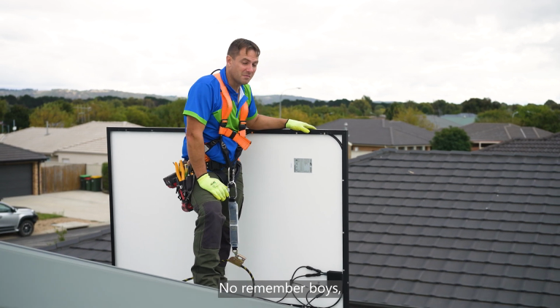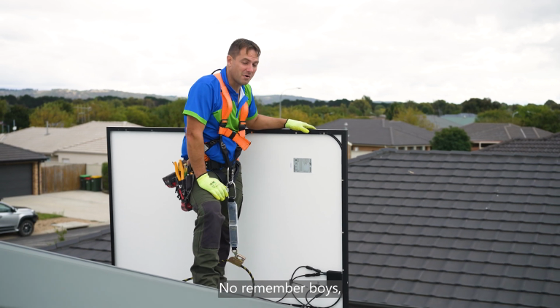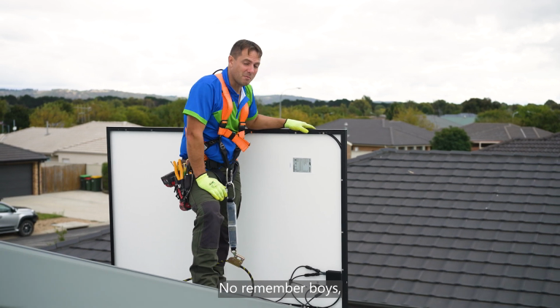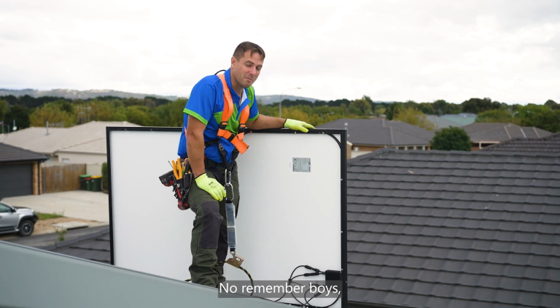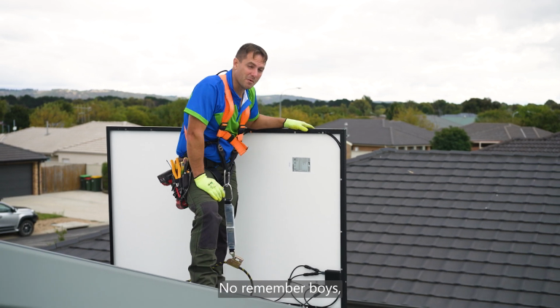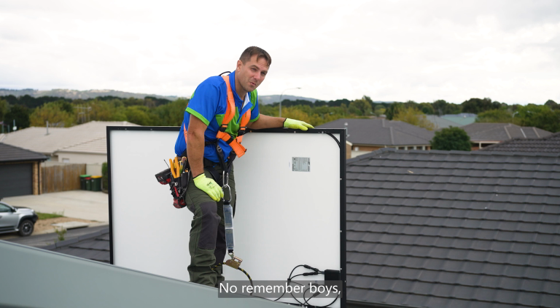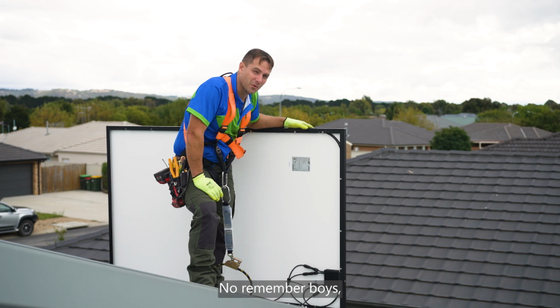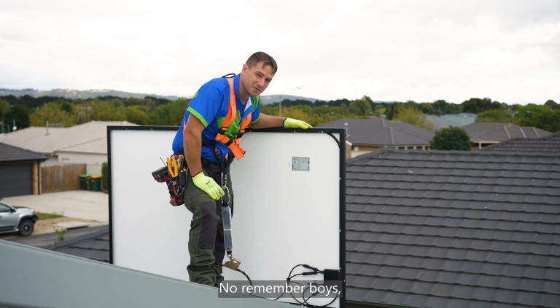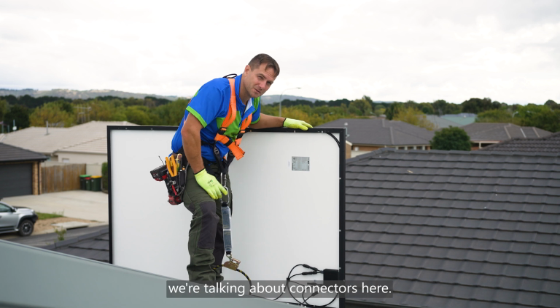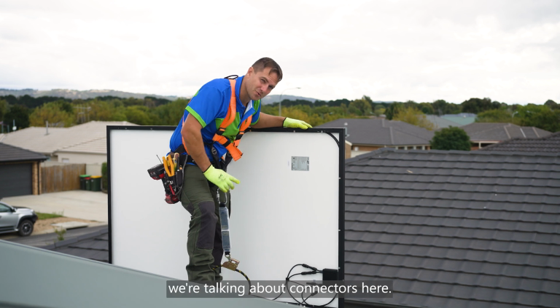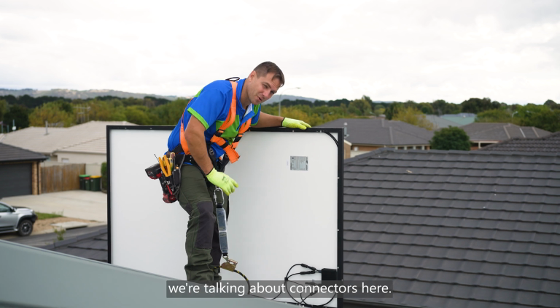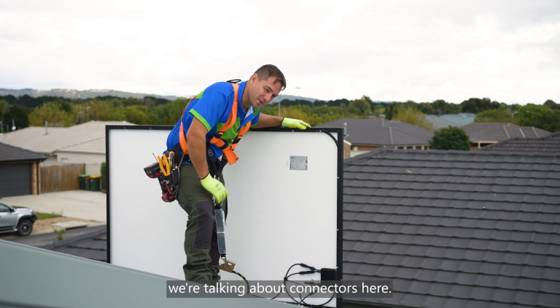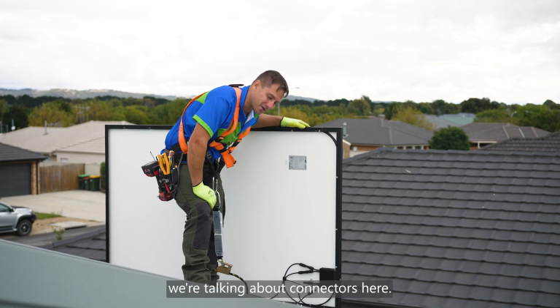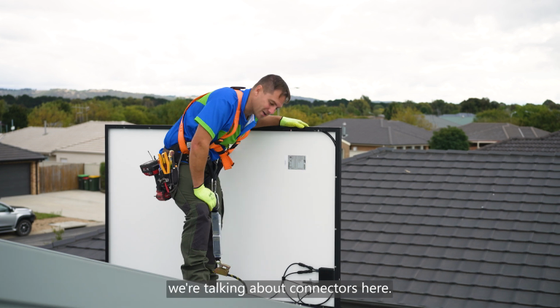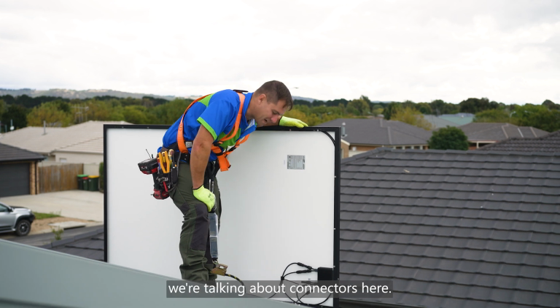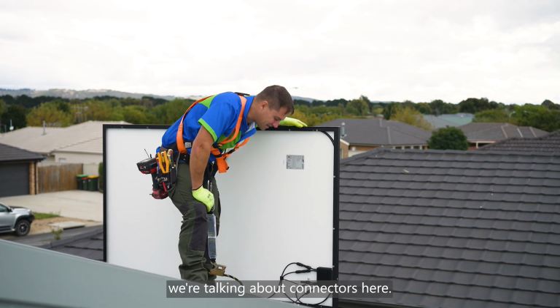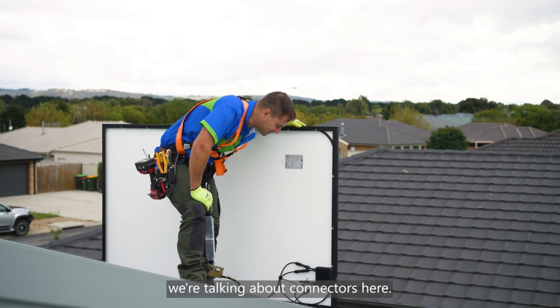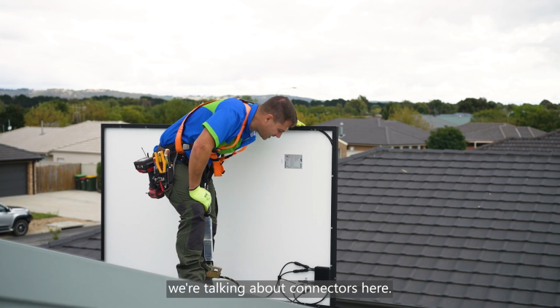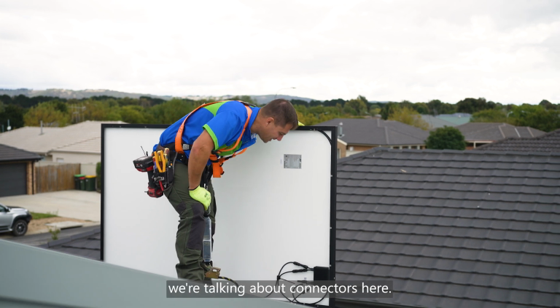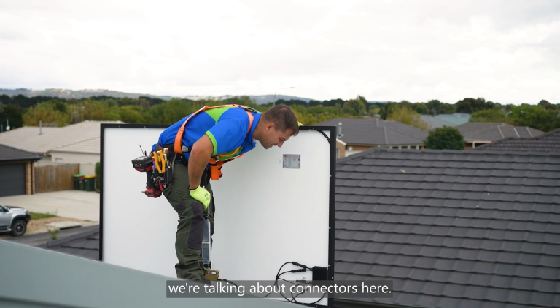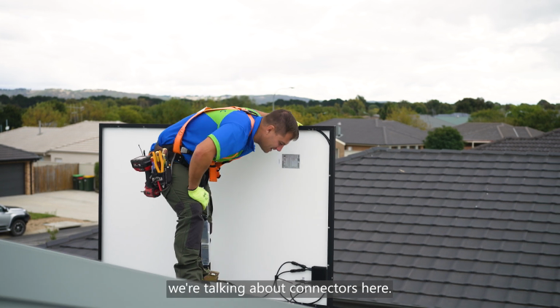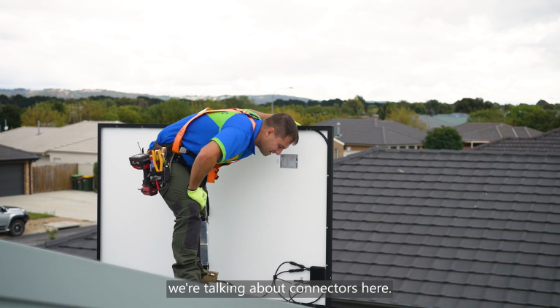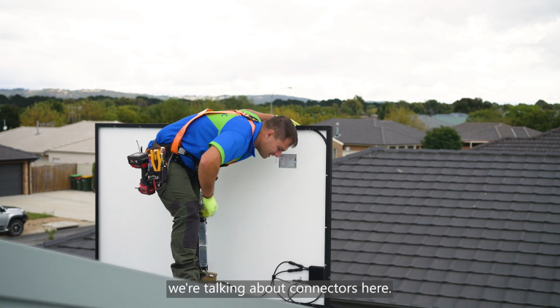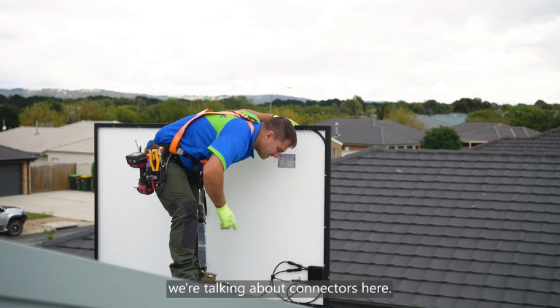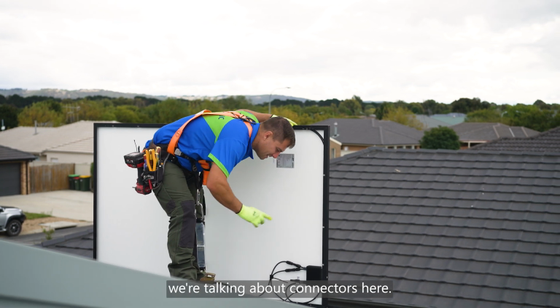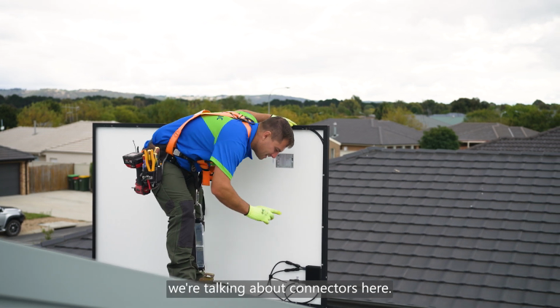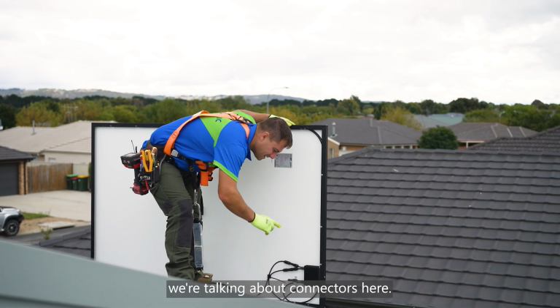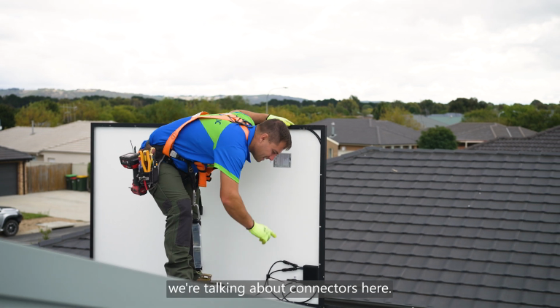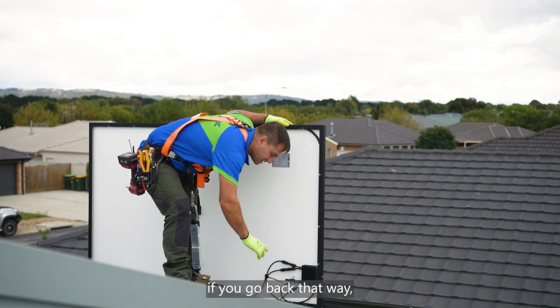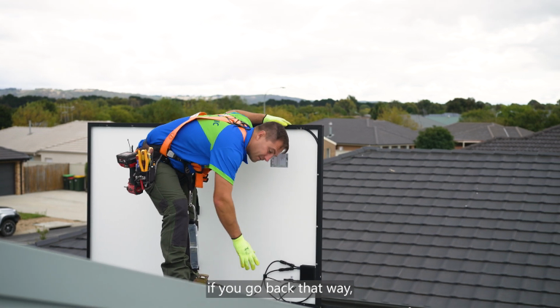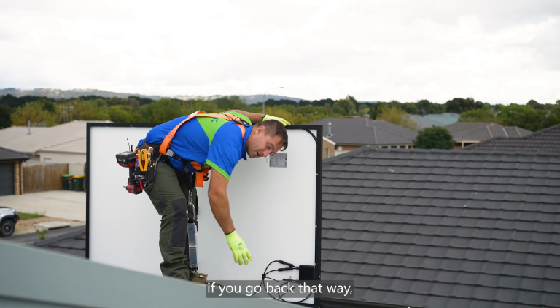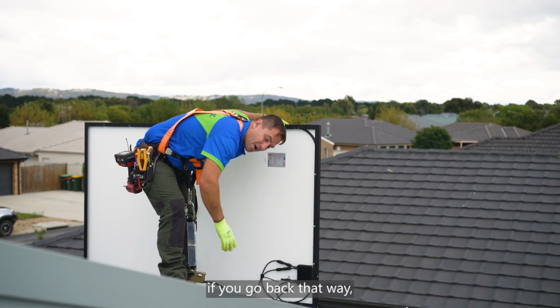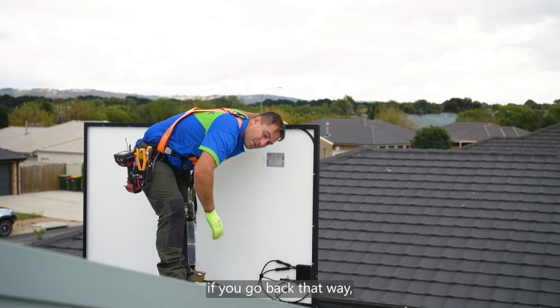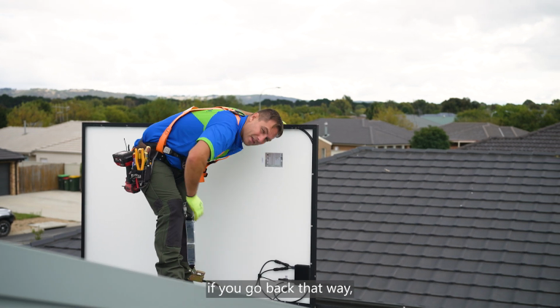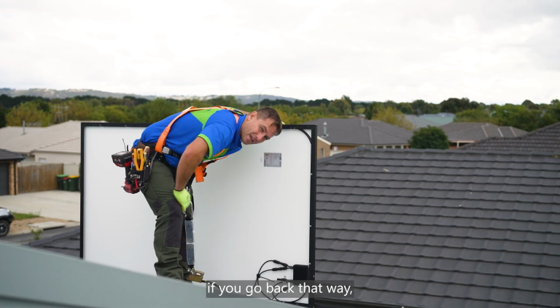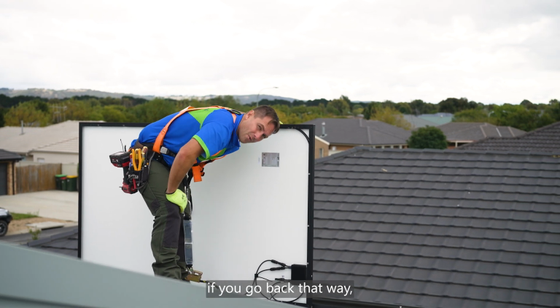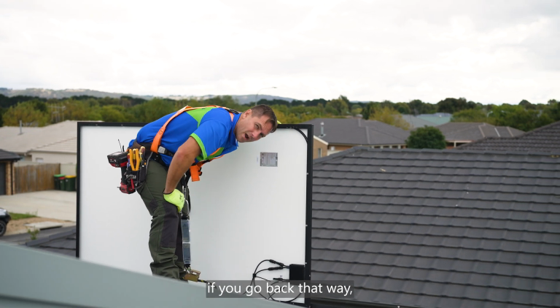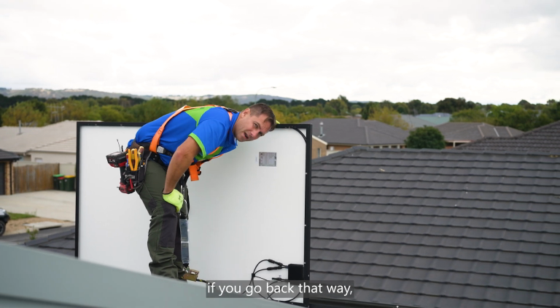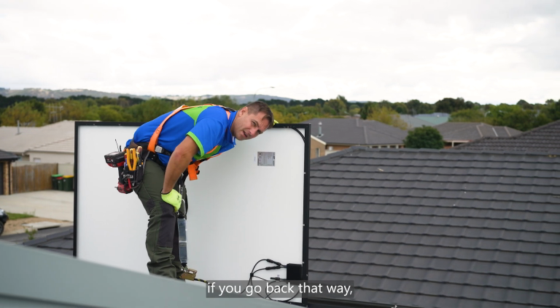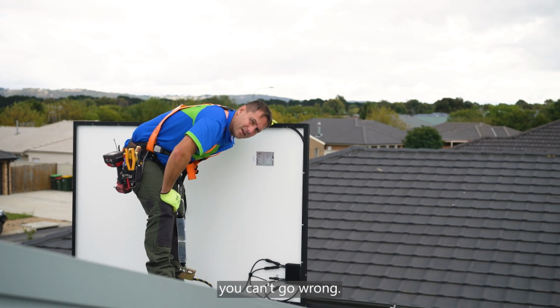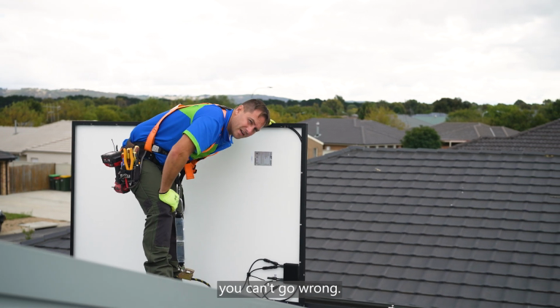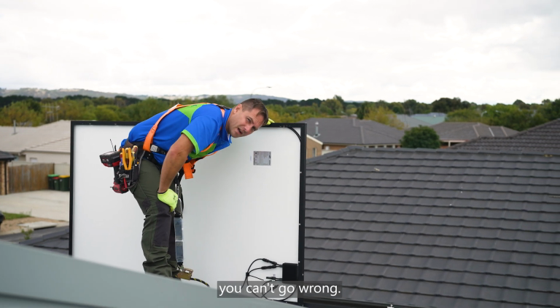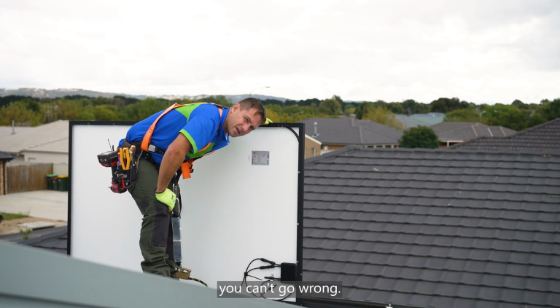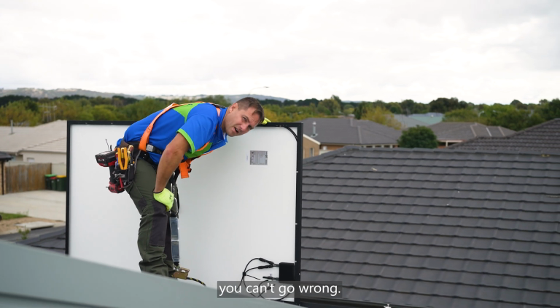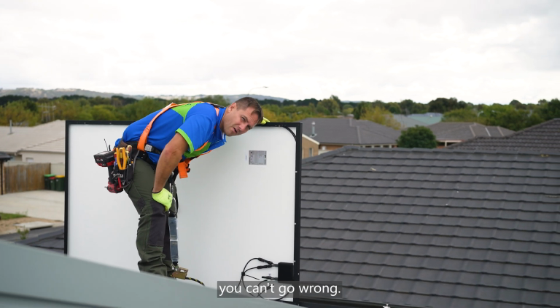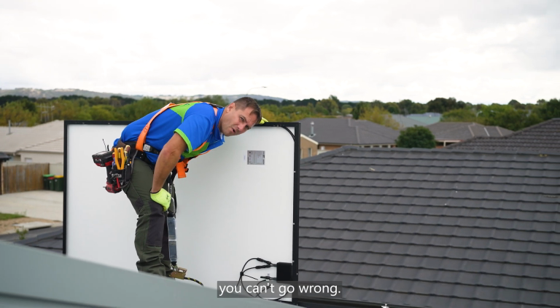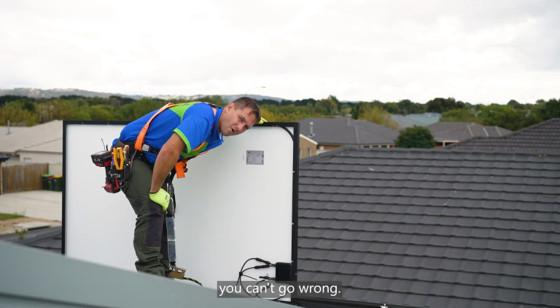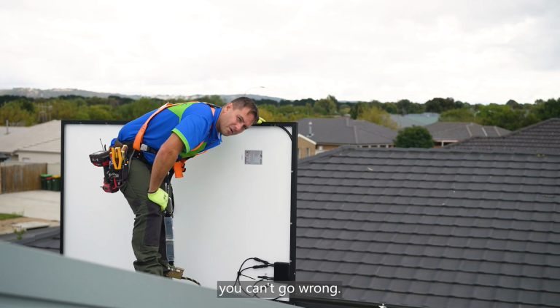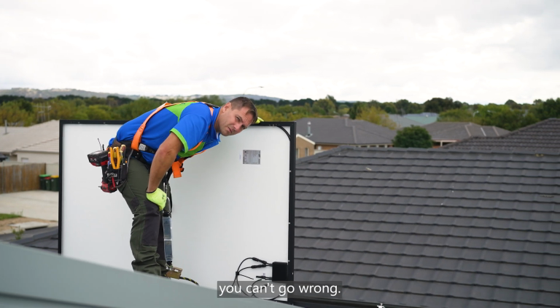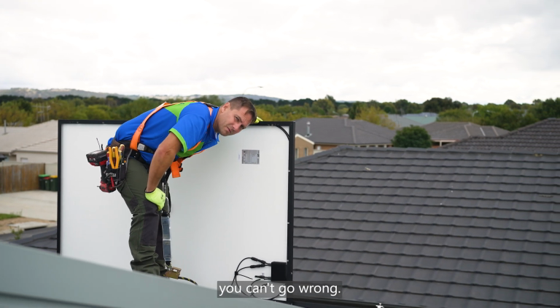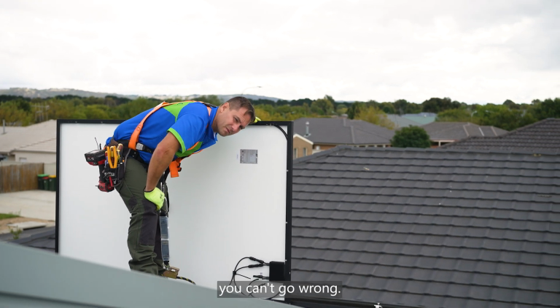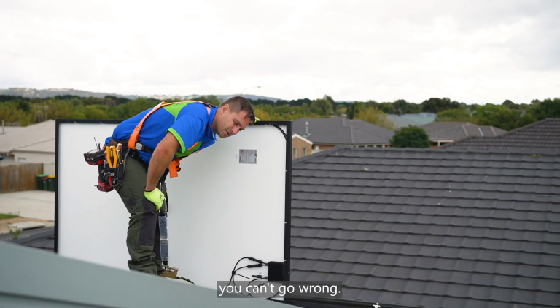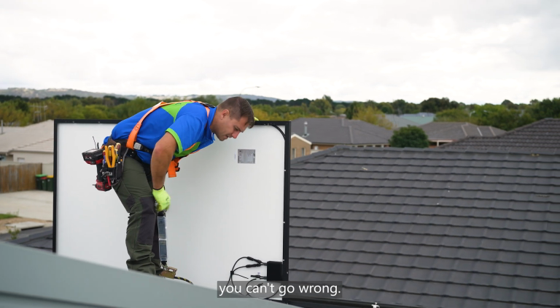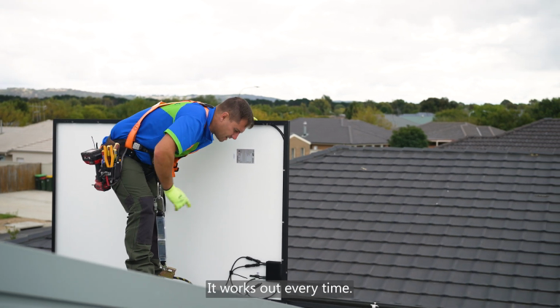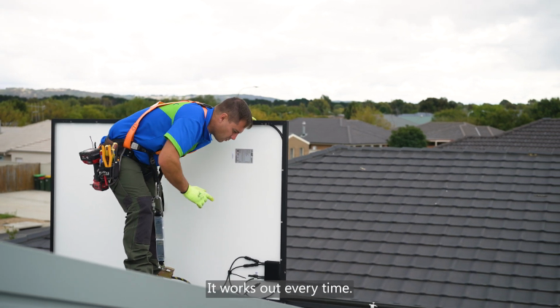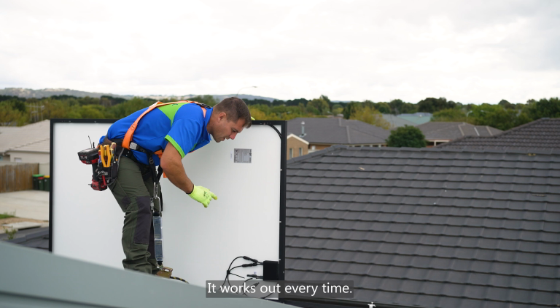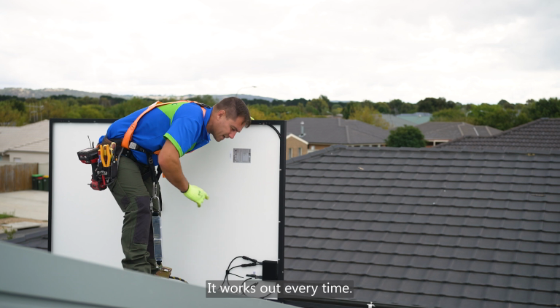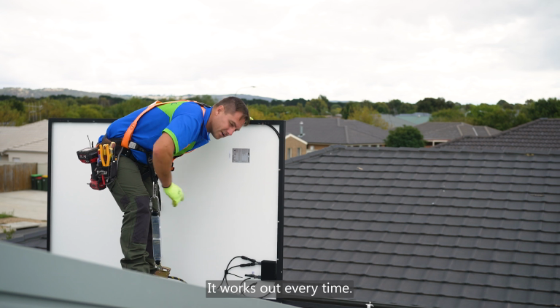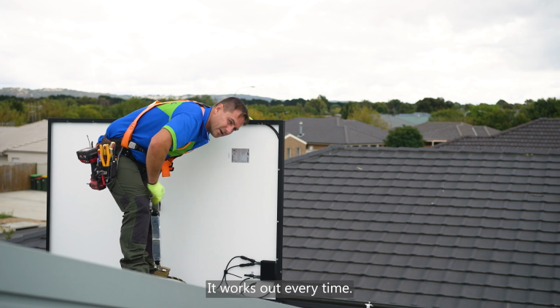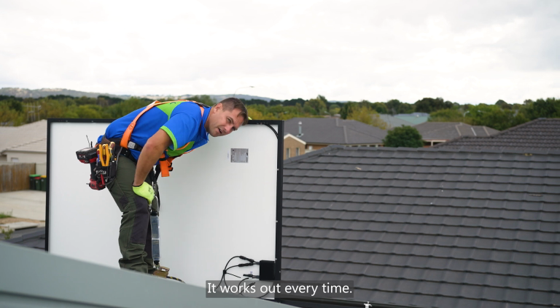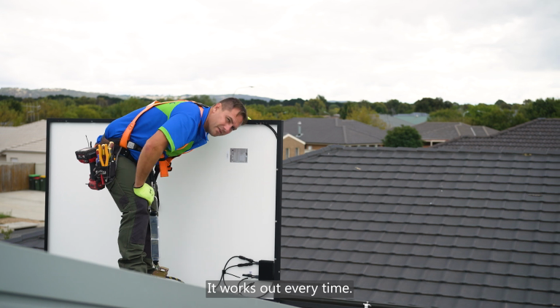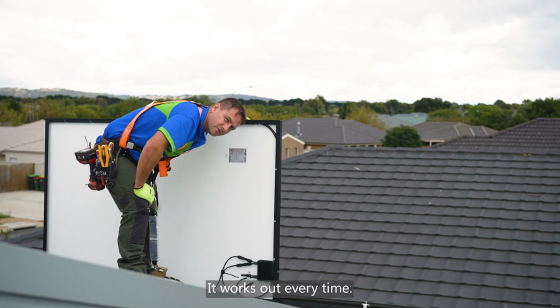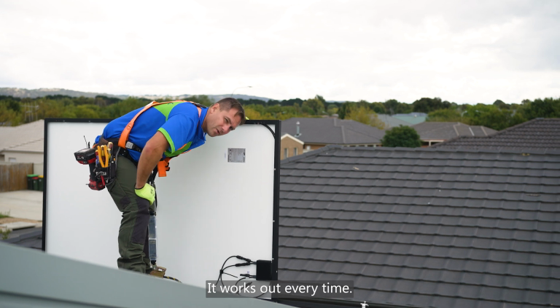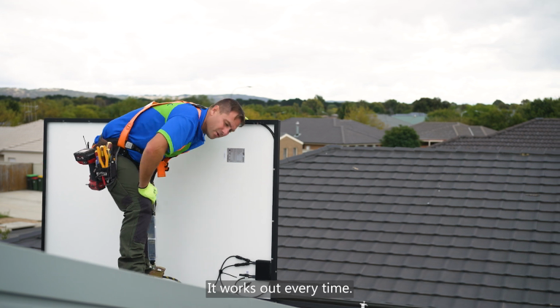Remember, we're talking about connectors here. If you go about that way, you can't go wrong — it works out every time.